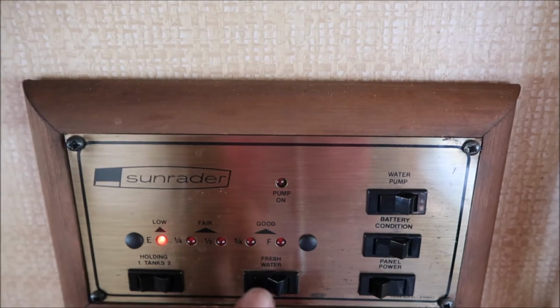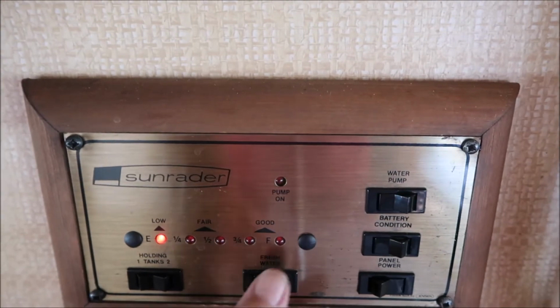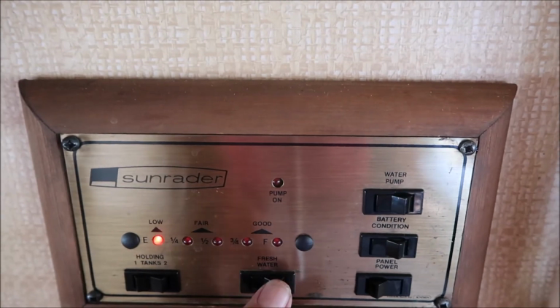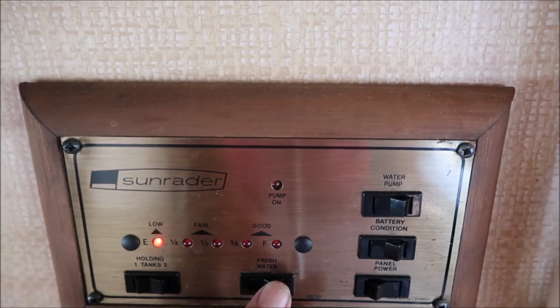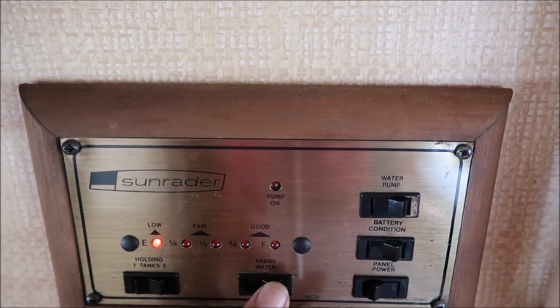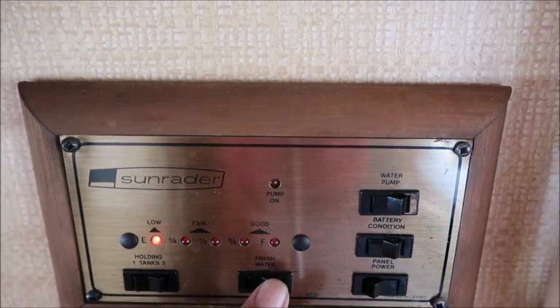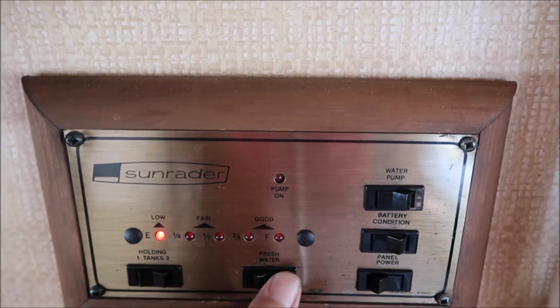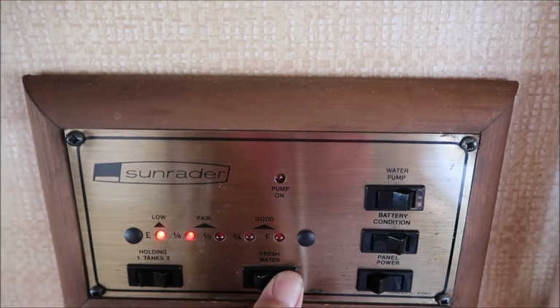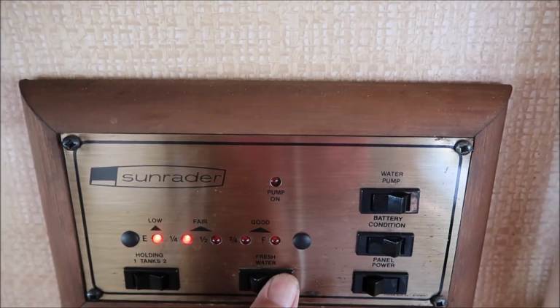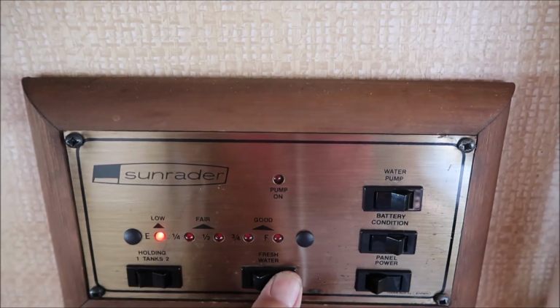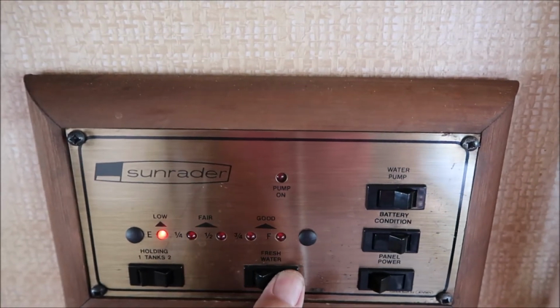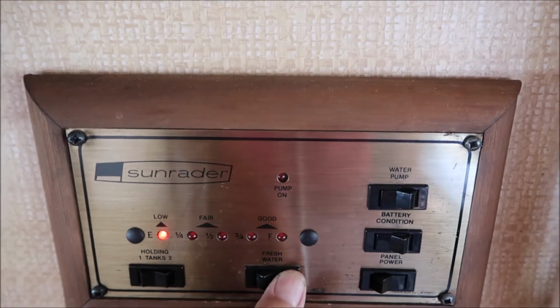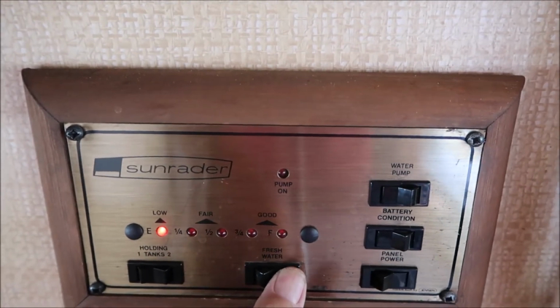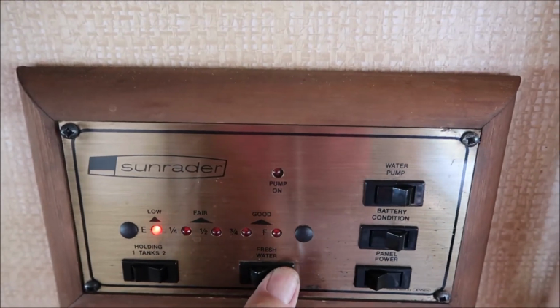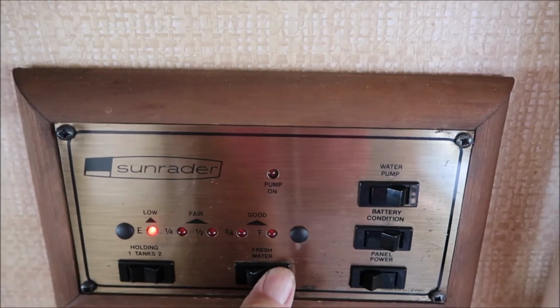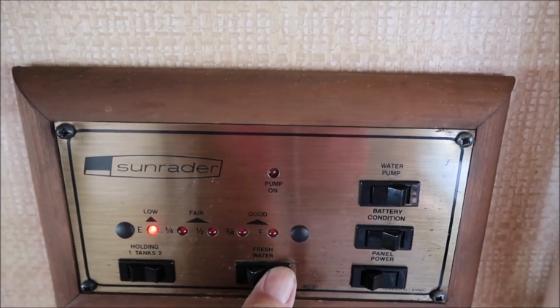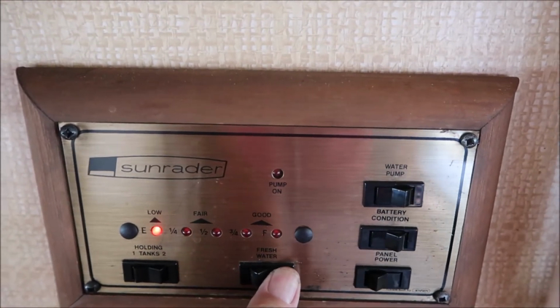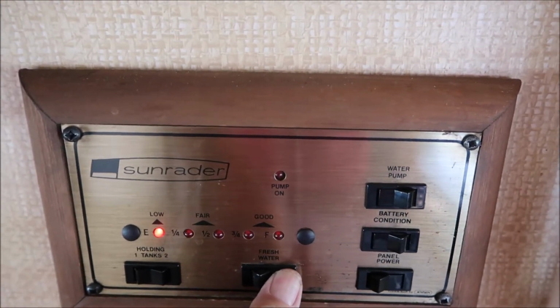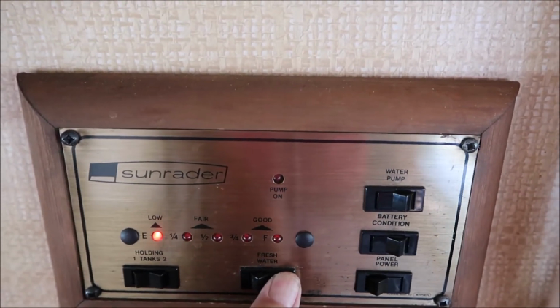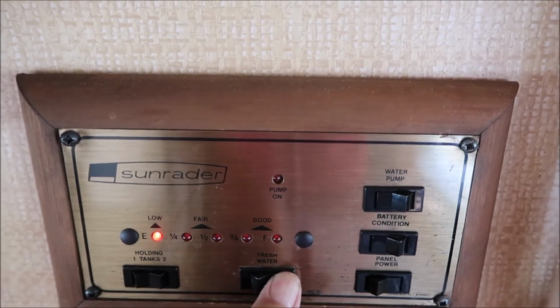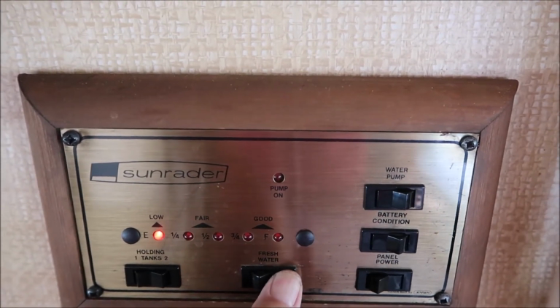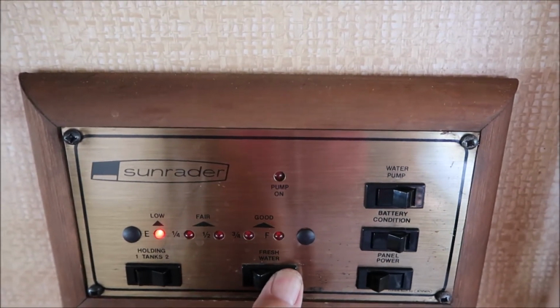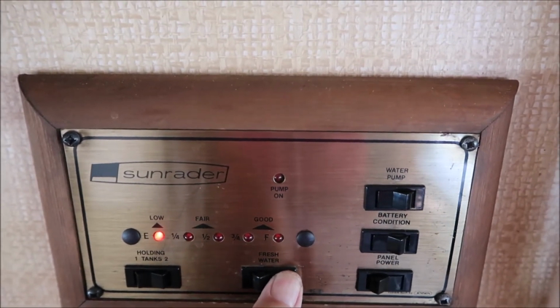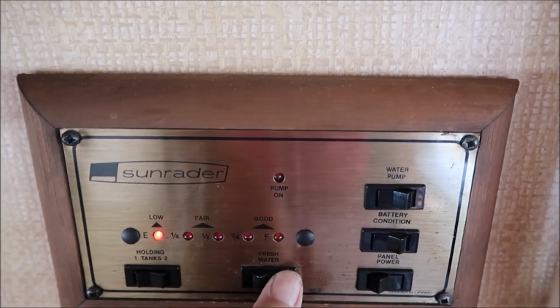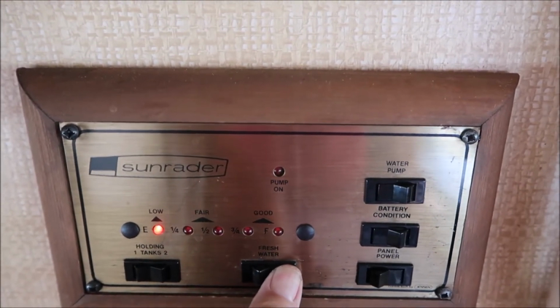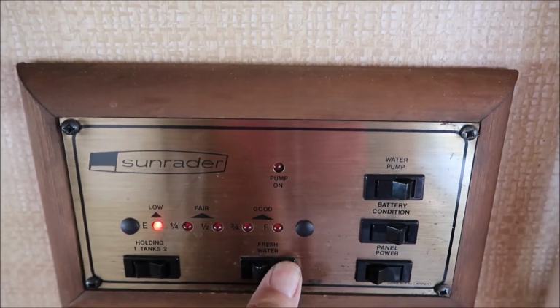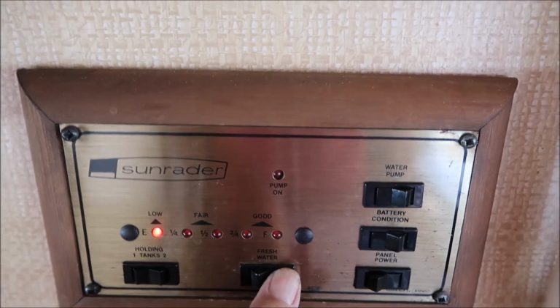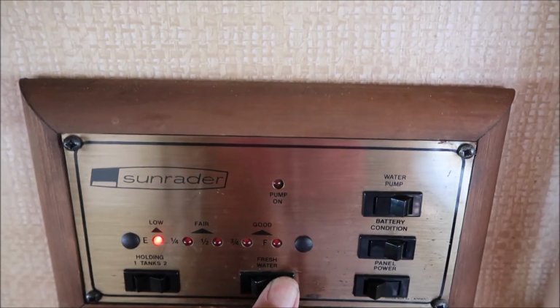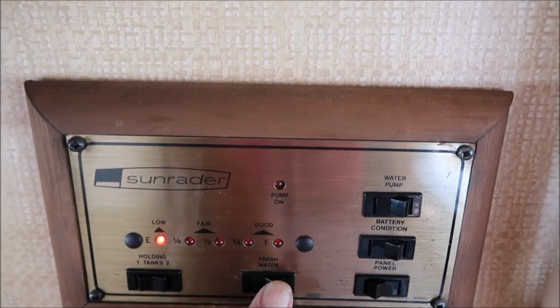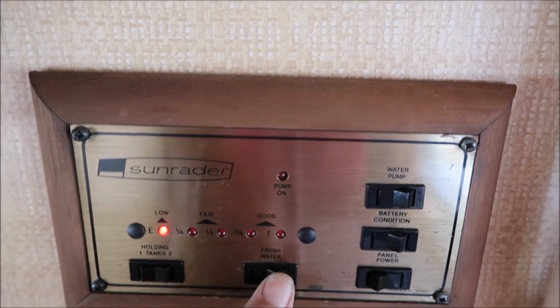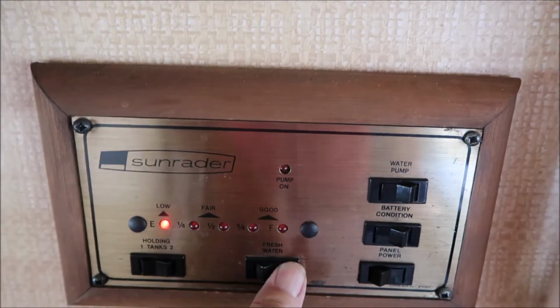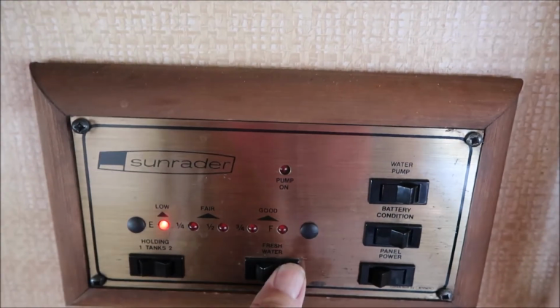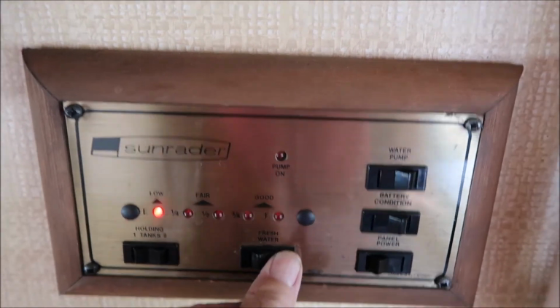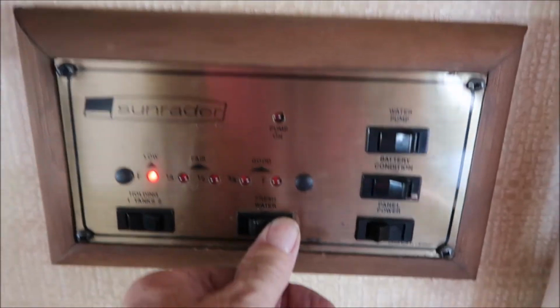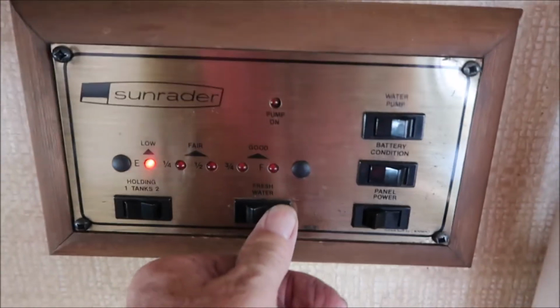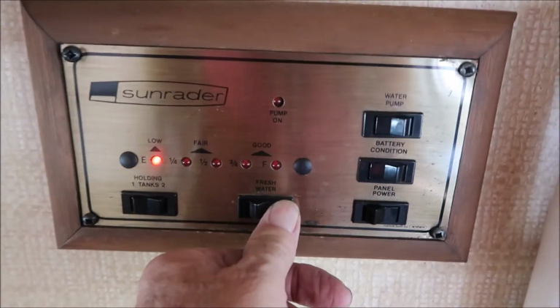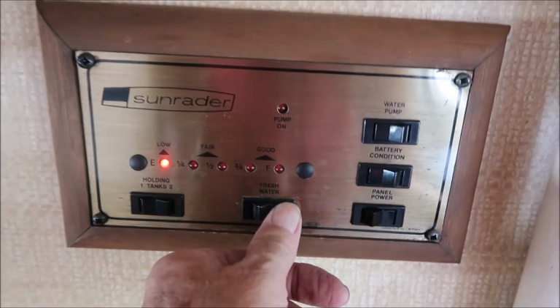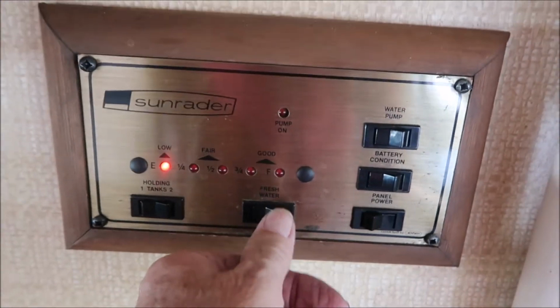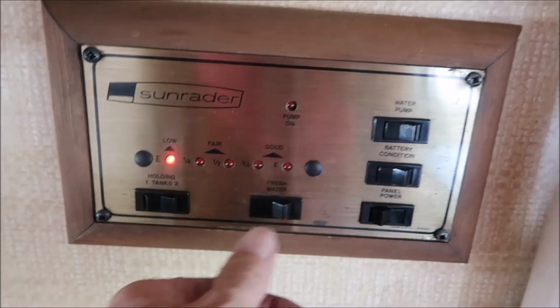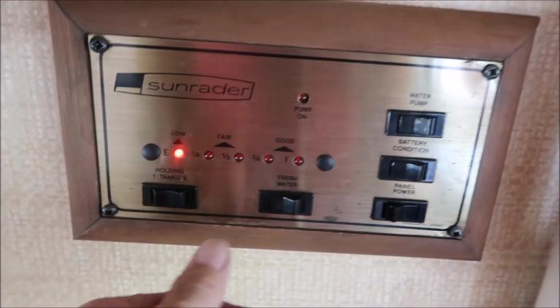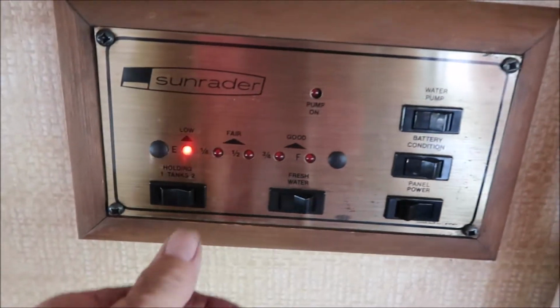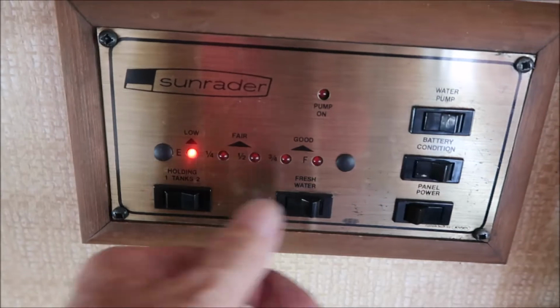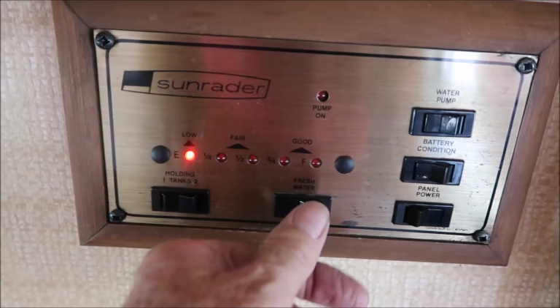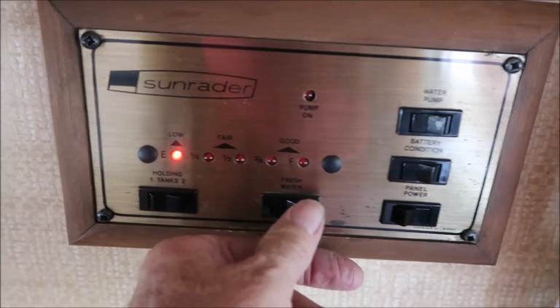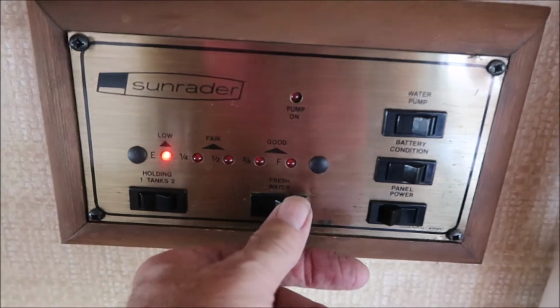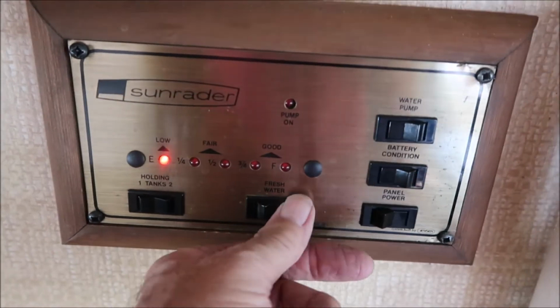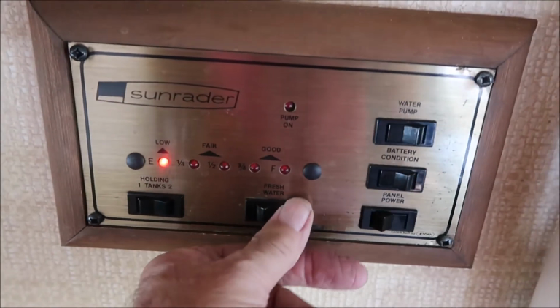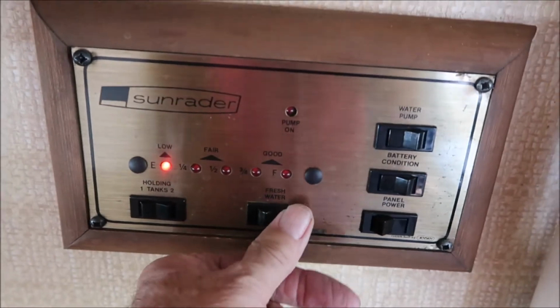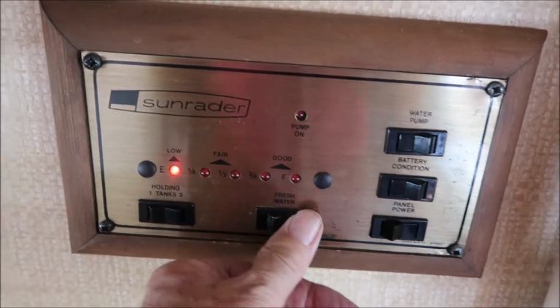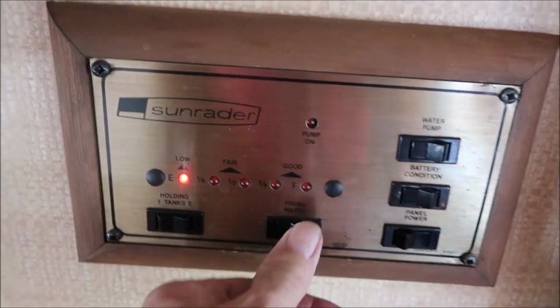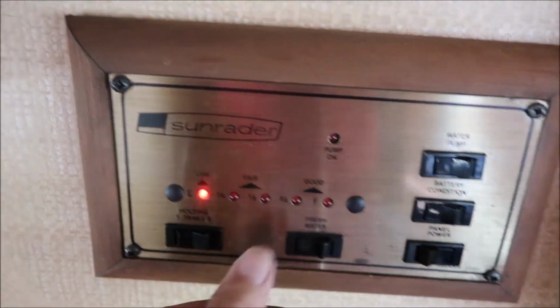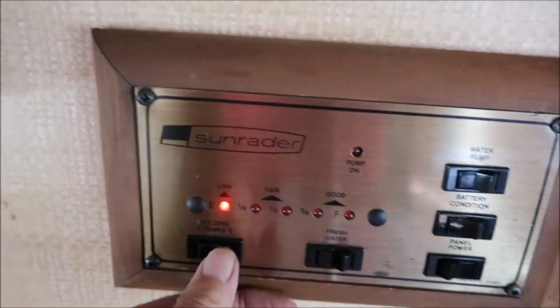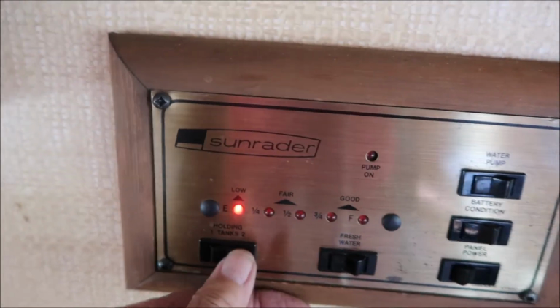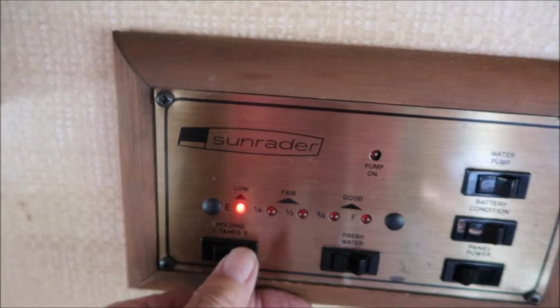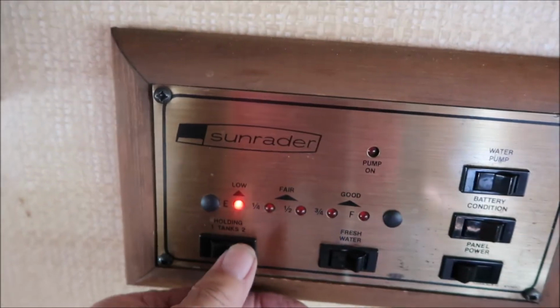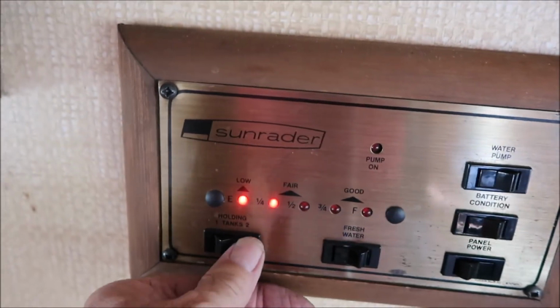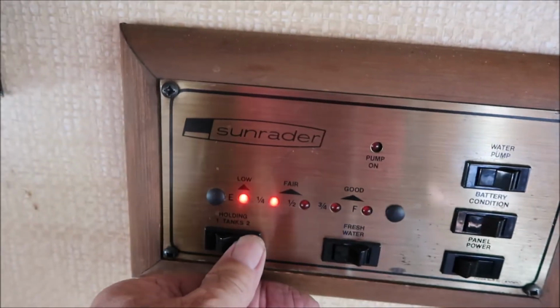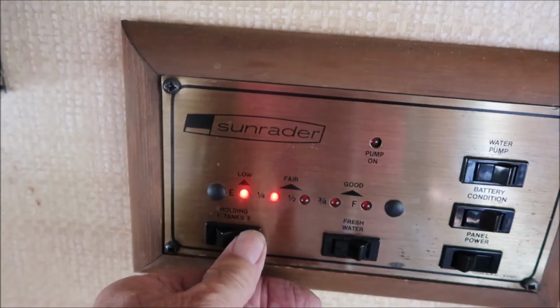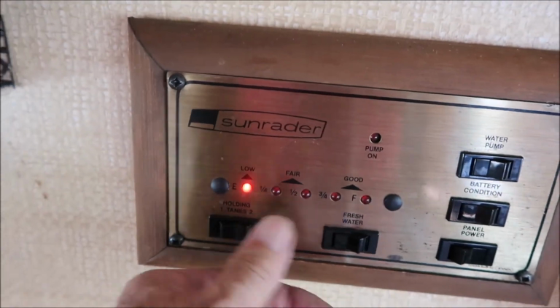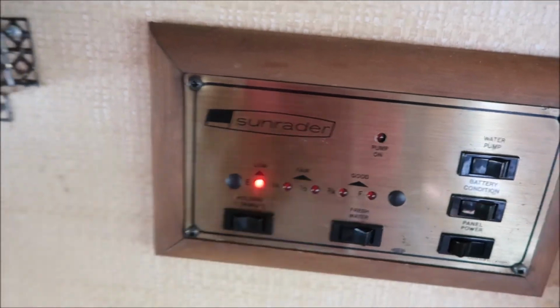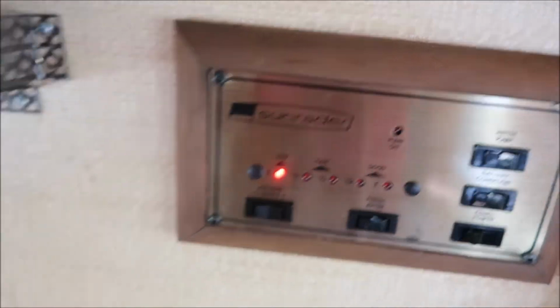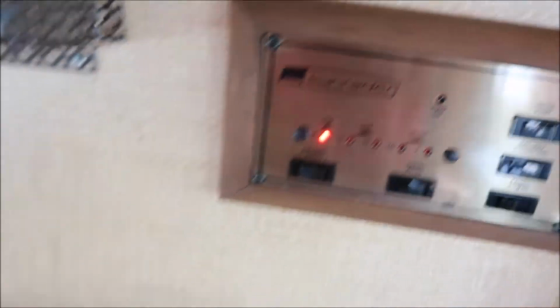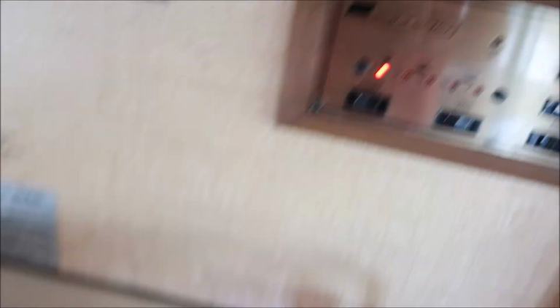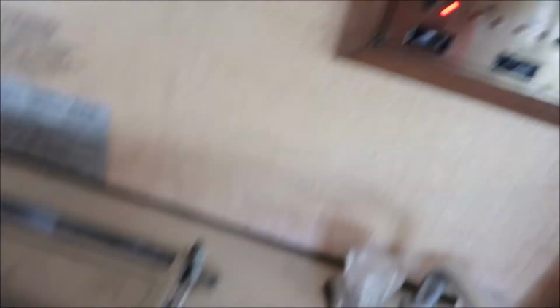This right here is the fresh water — I don't have a lot of fresh water in there right now.